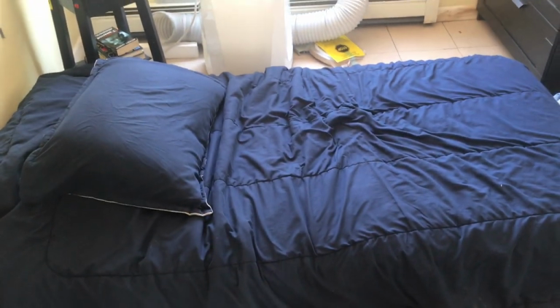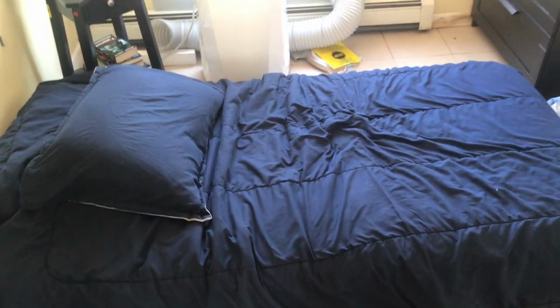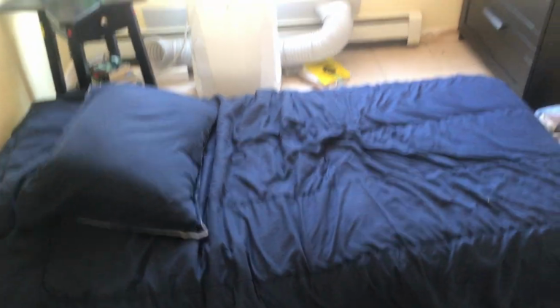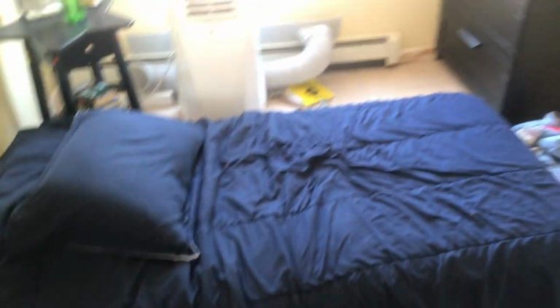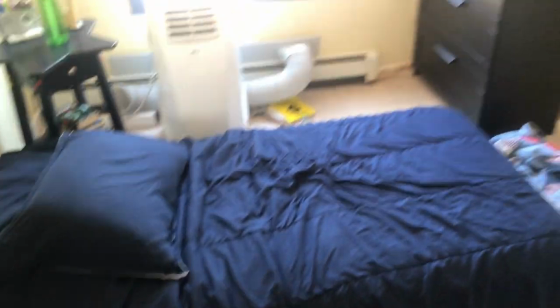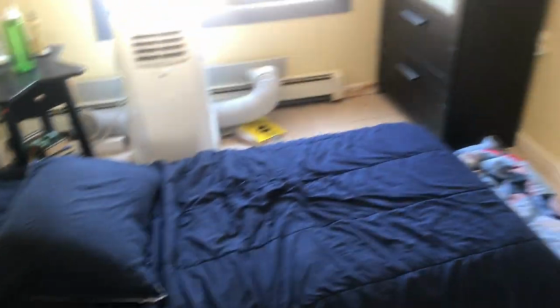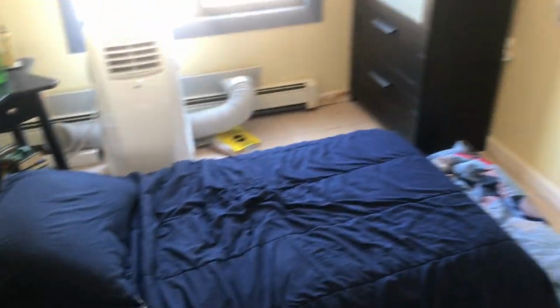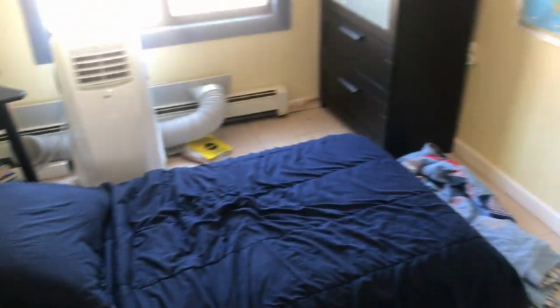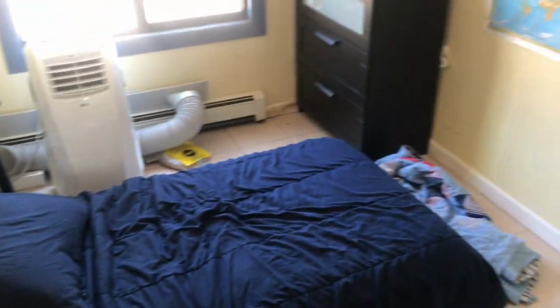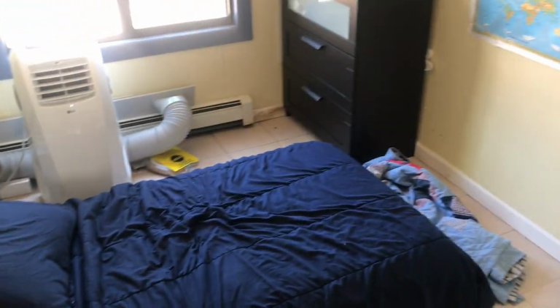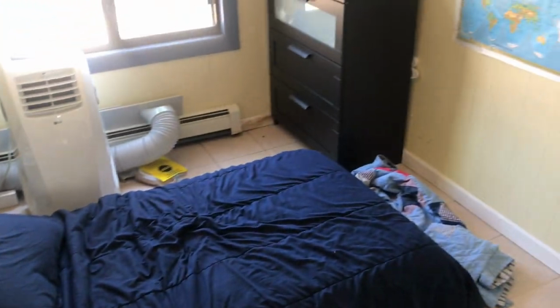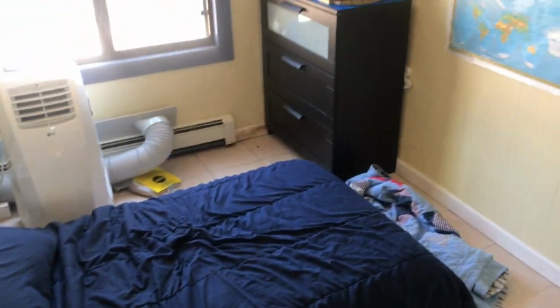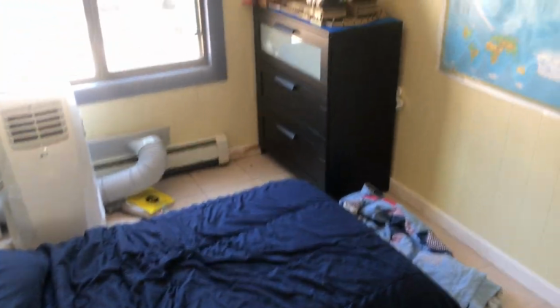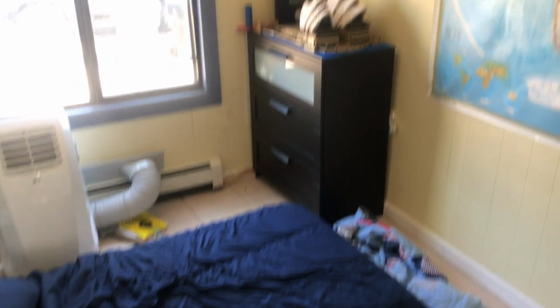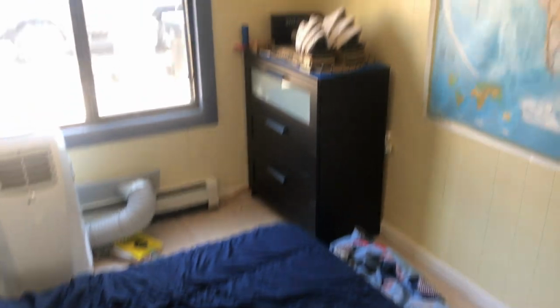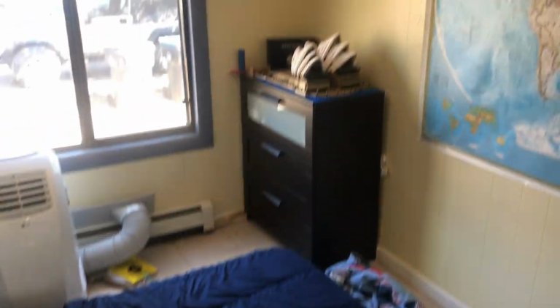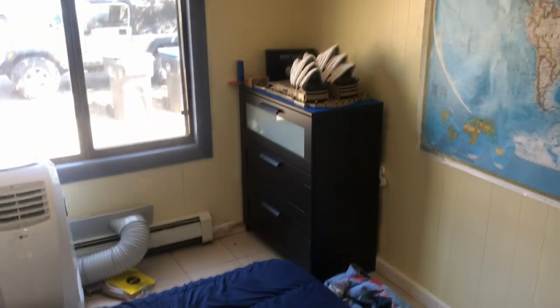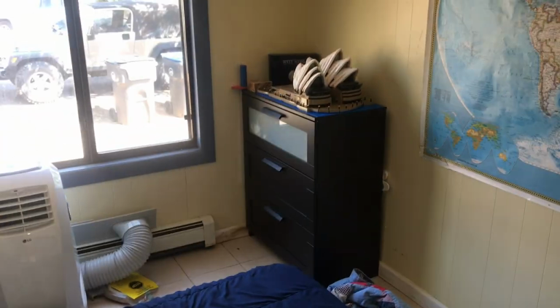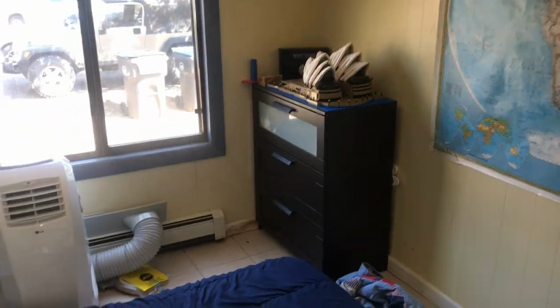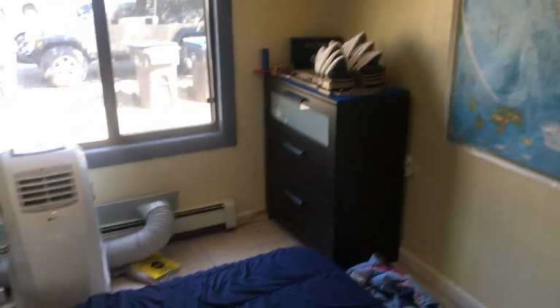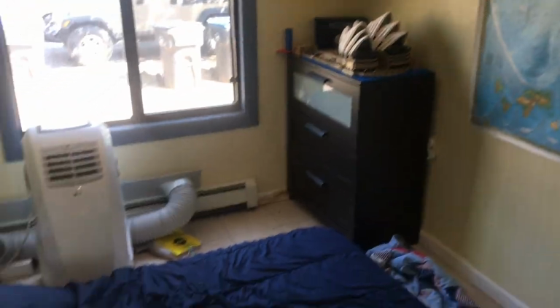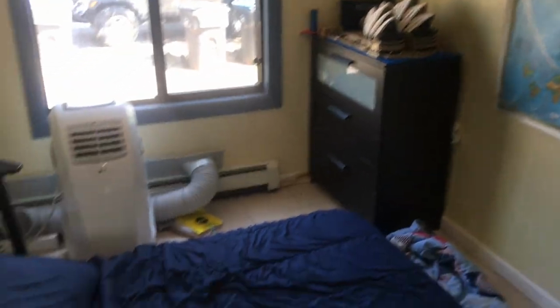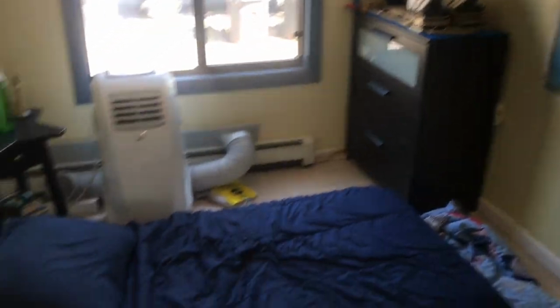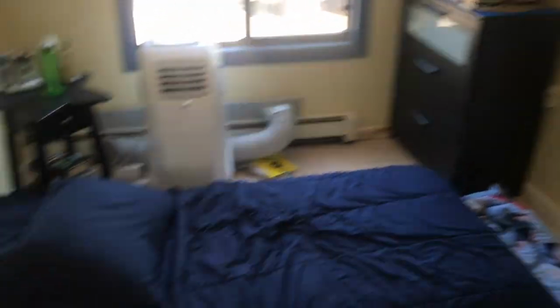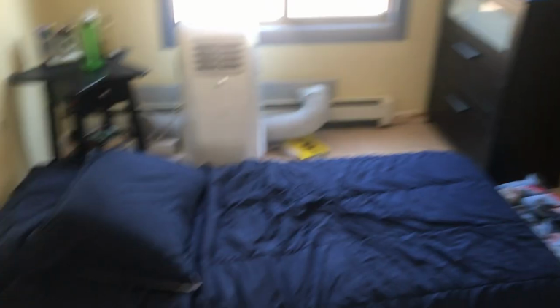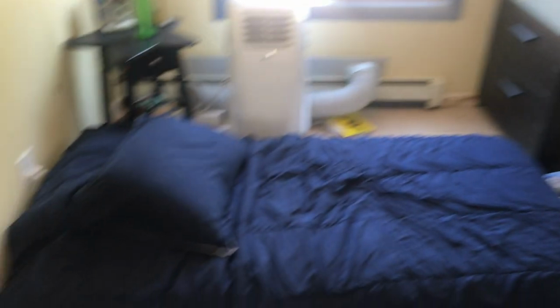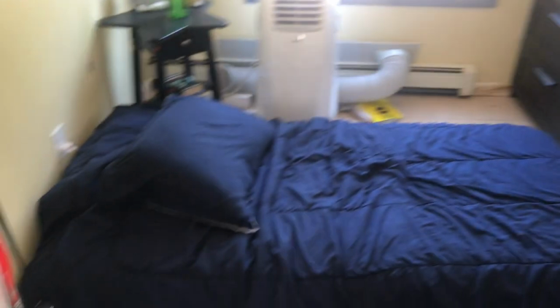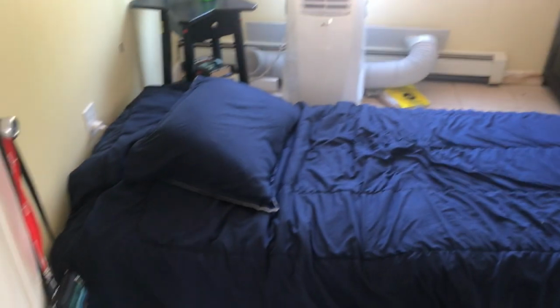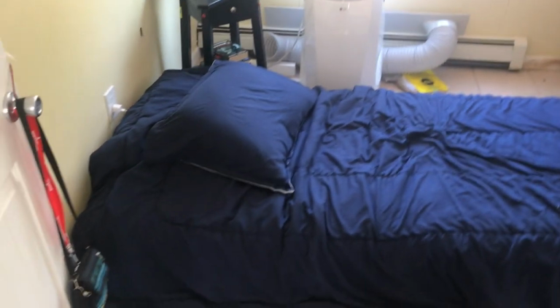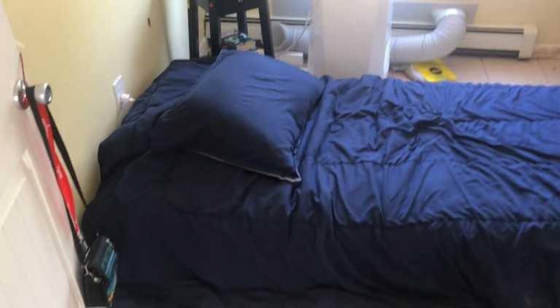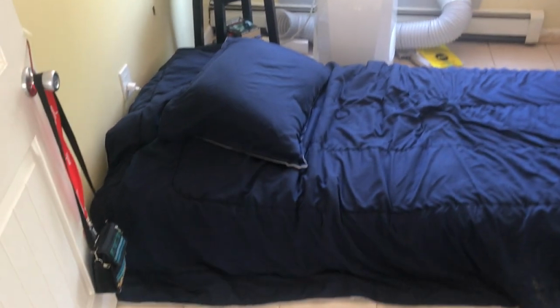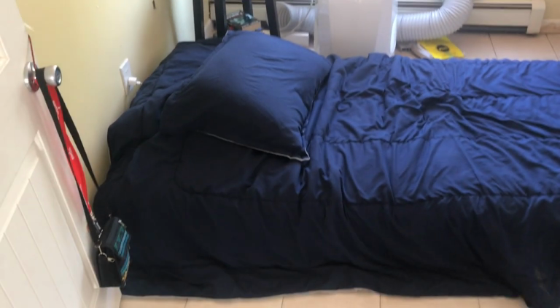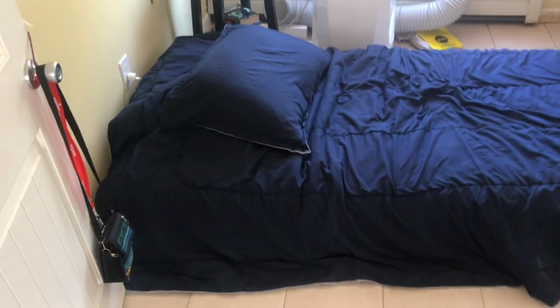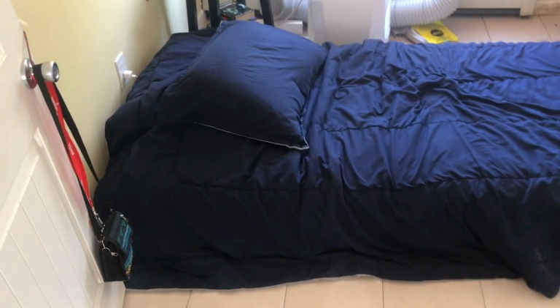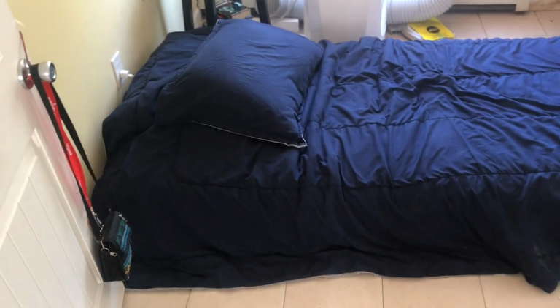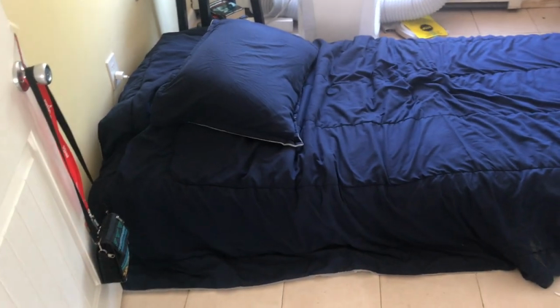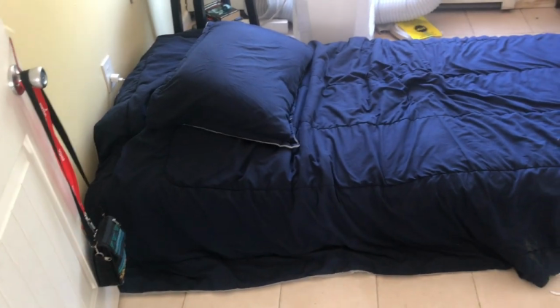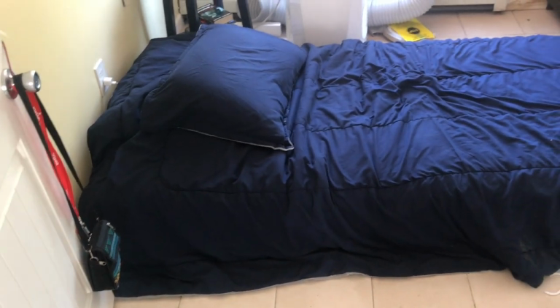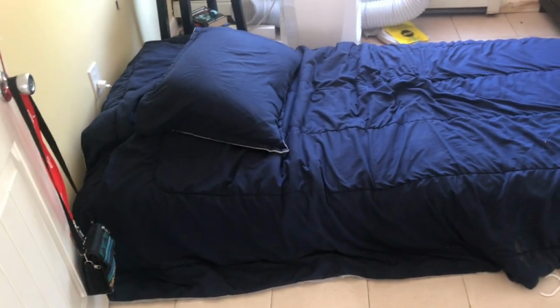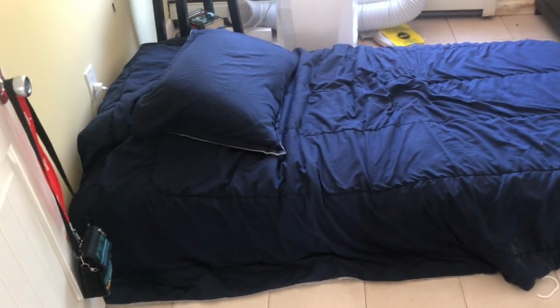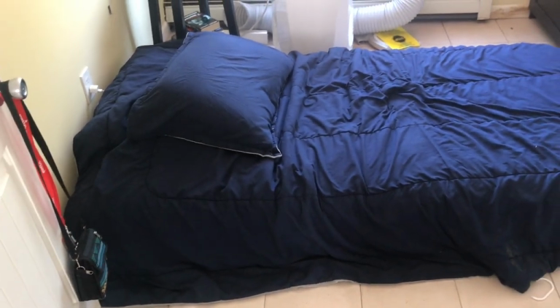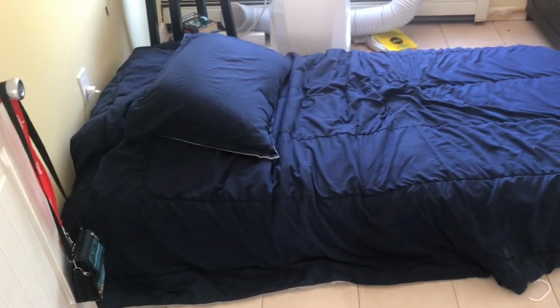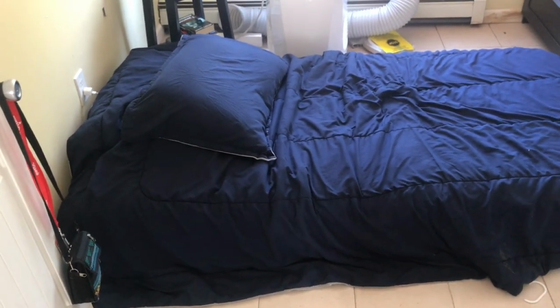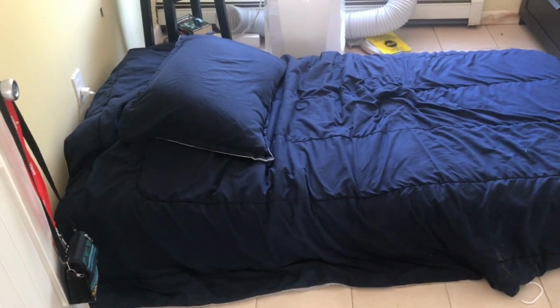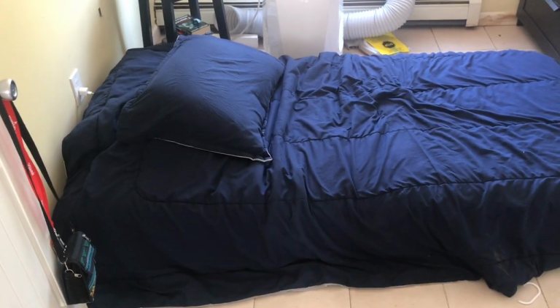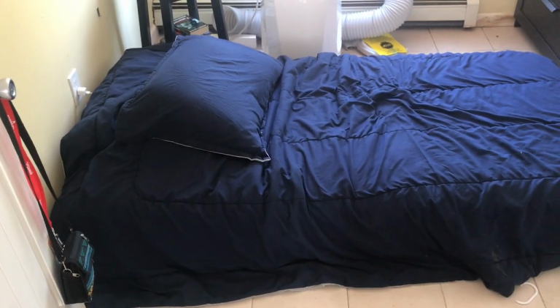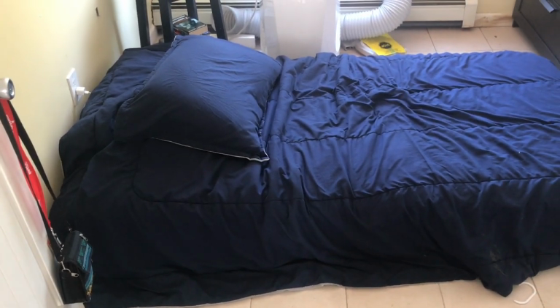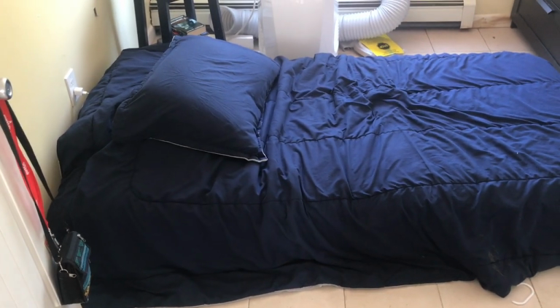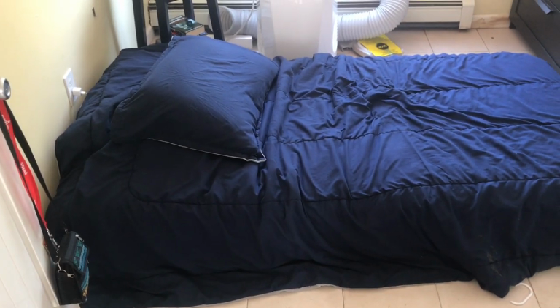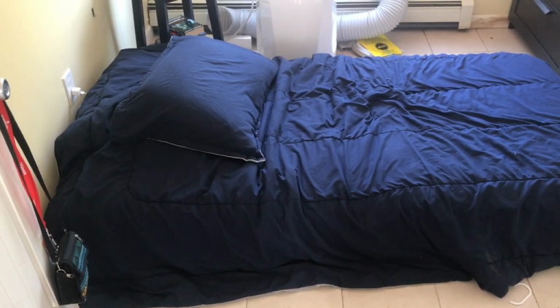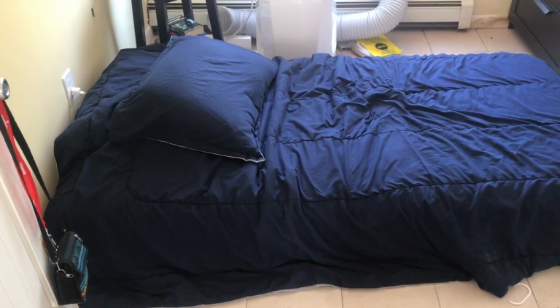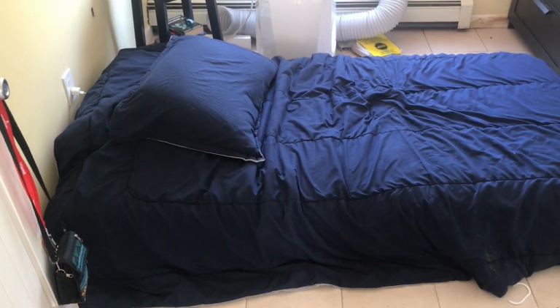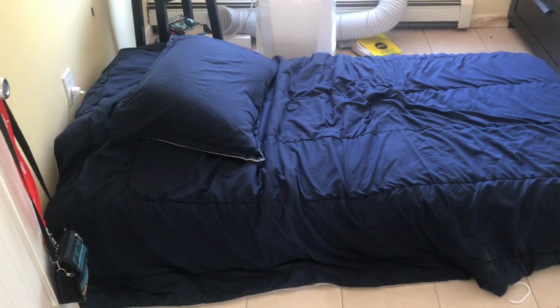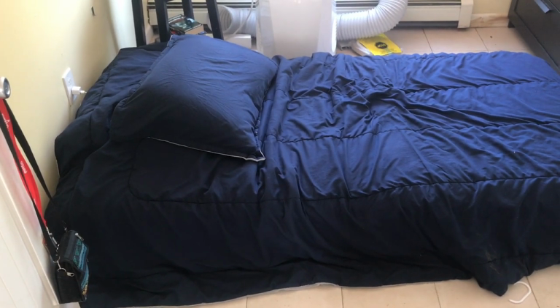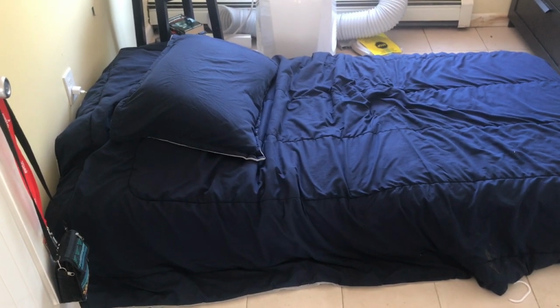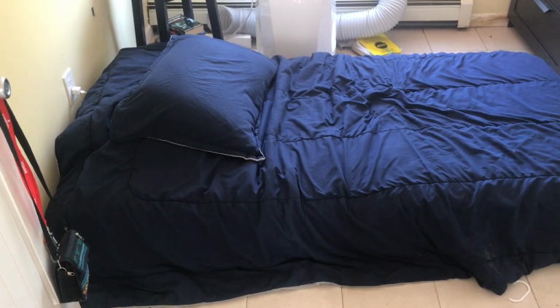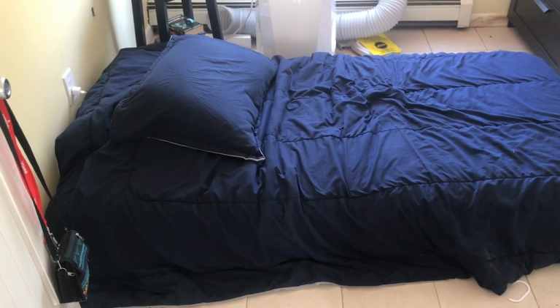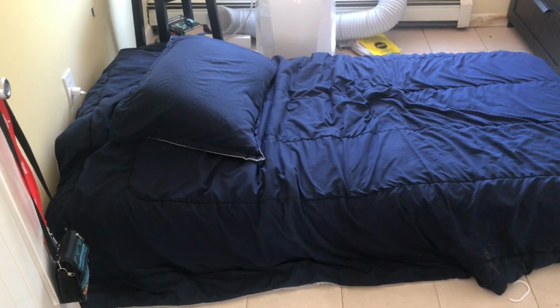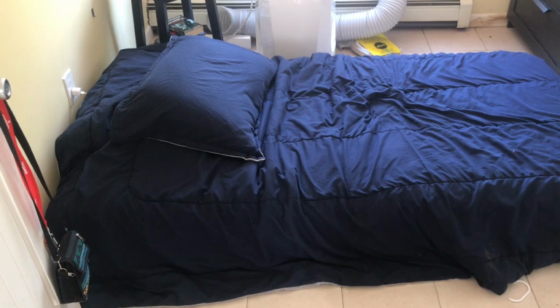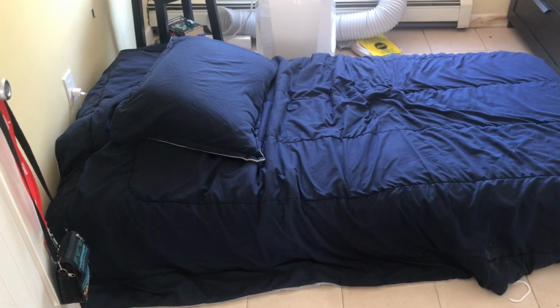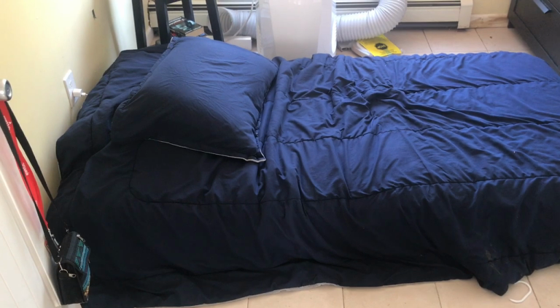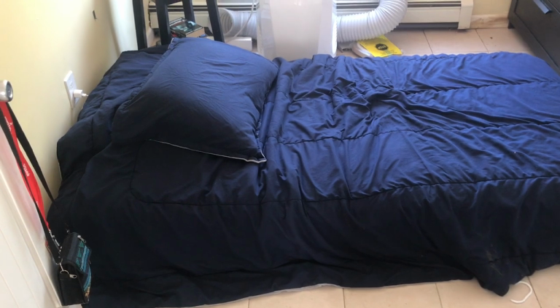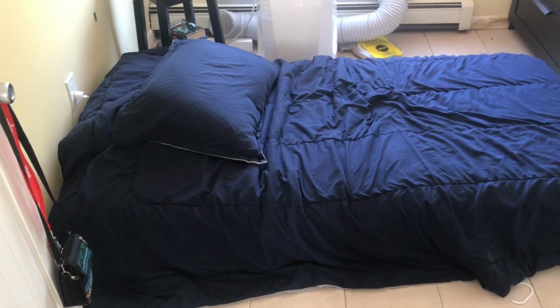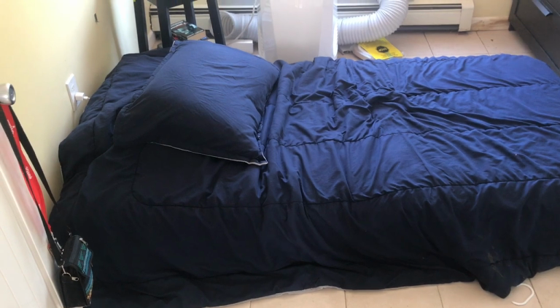As you can see, in my room, I need a bed. So that's the plan today.